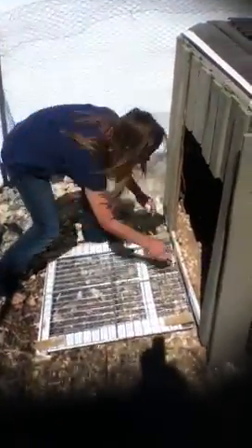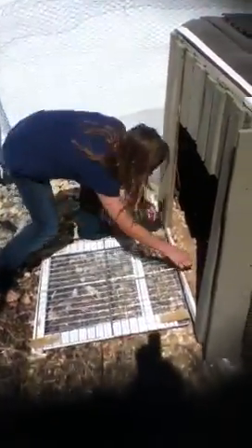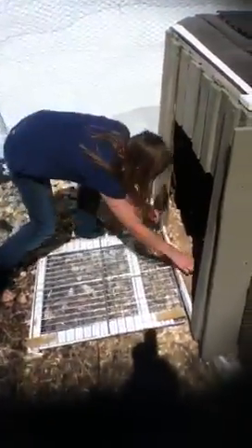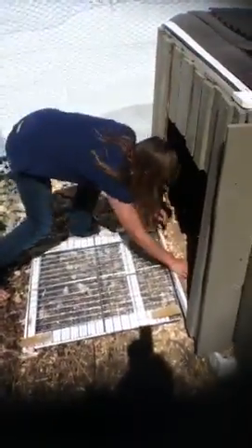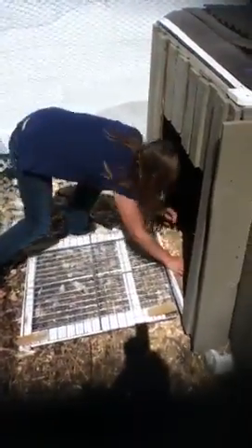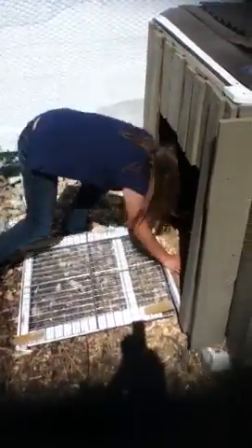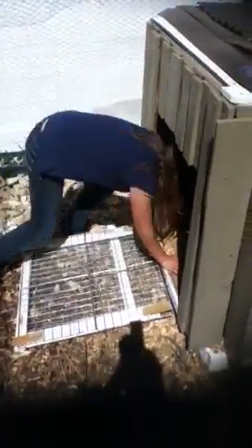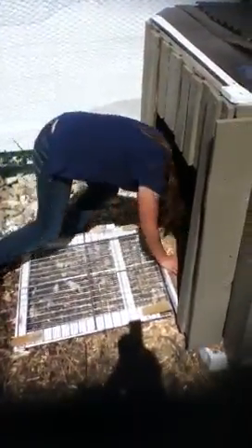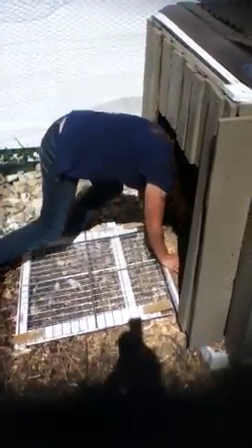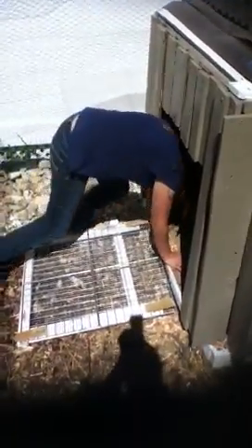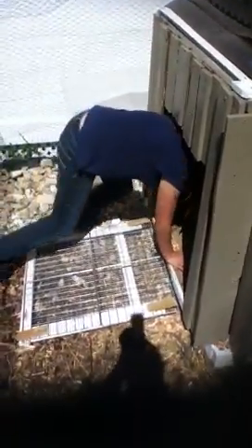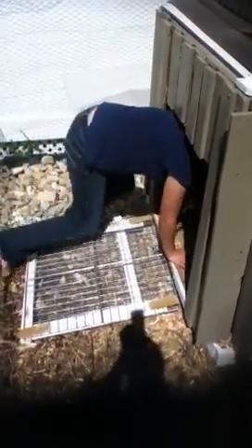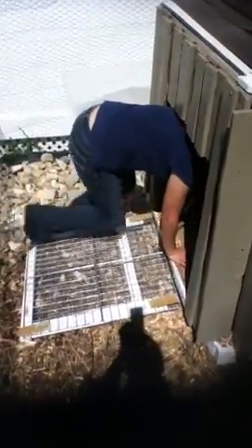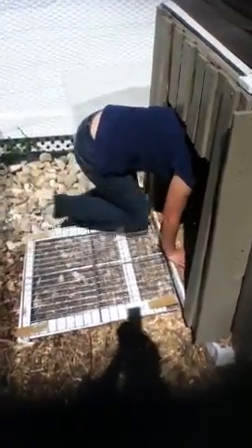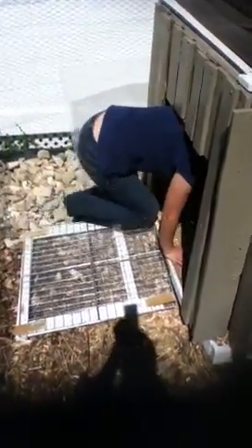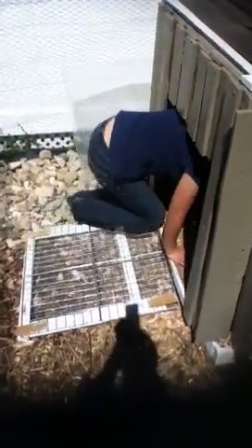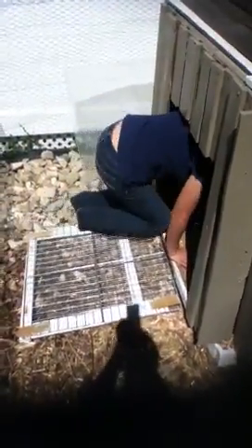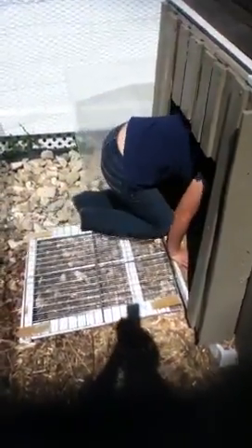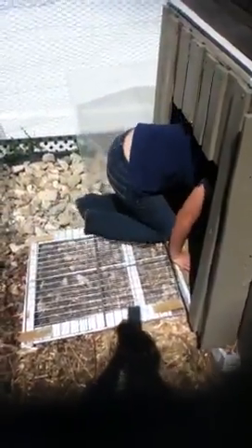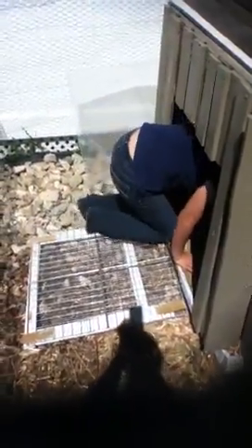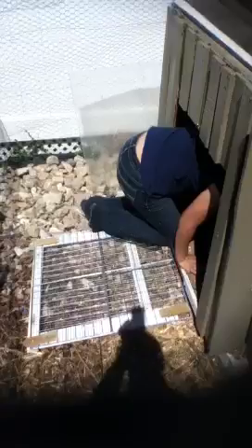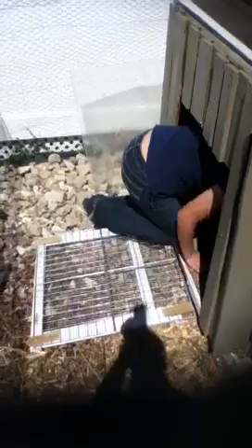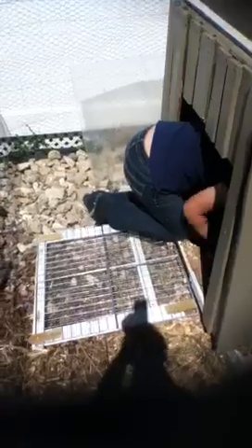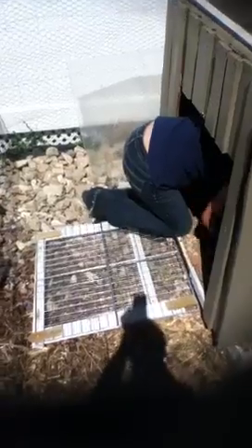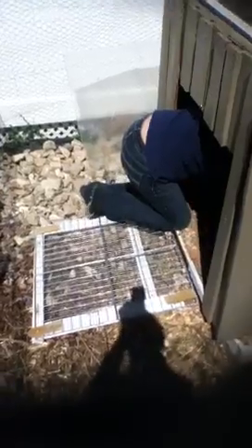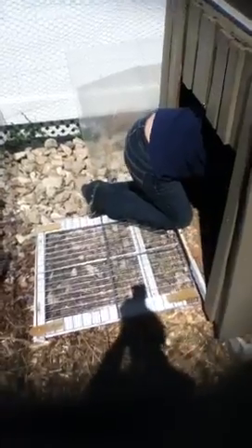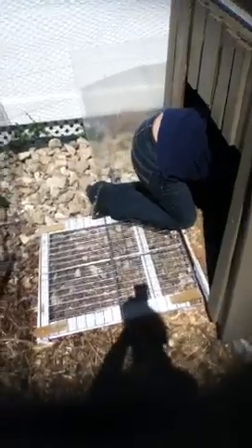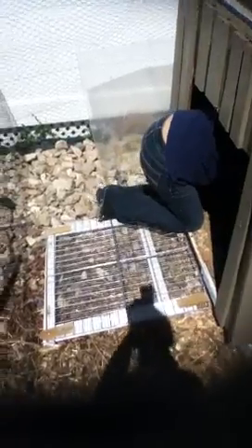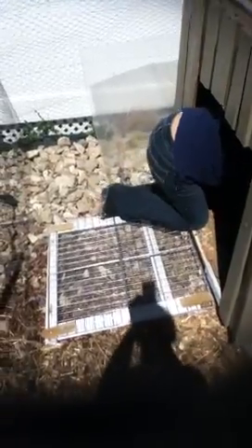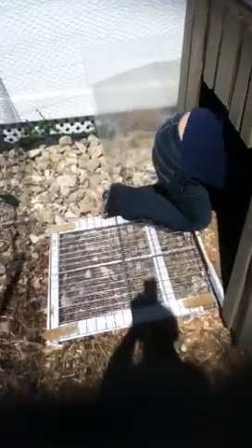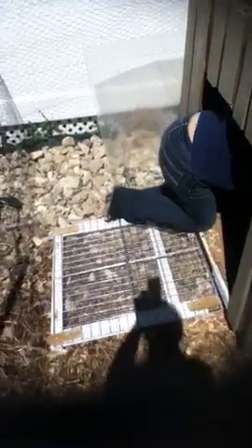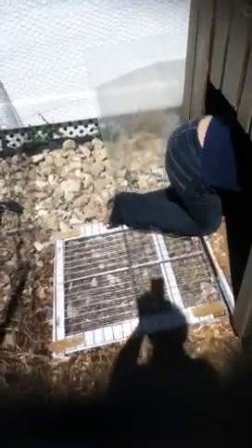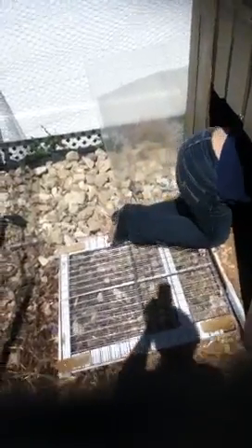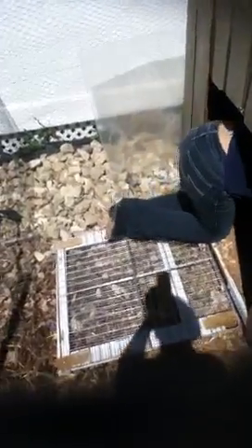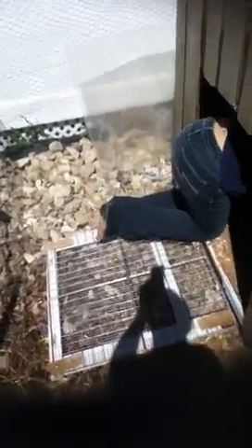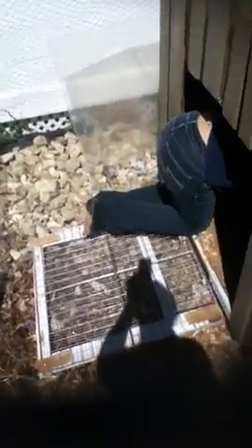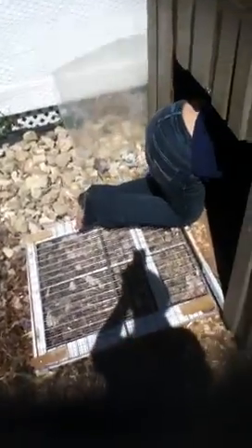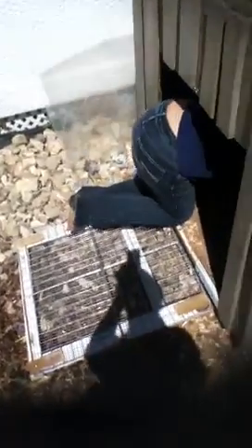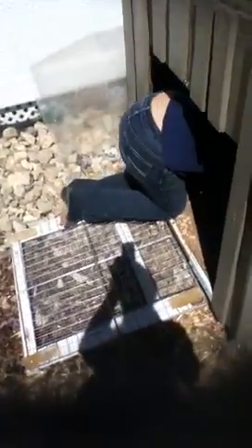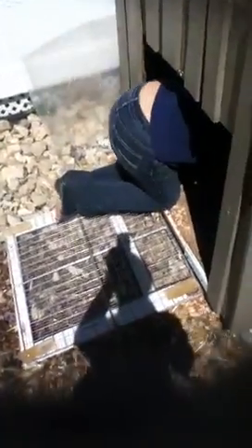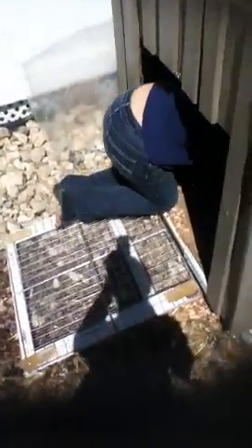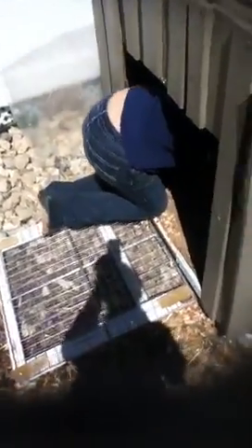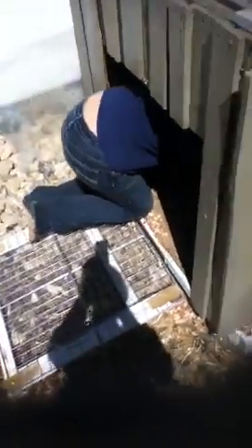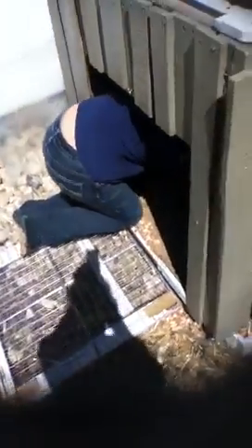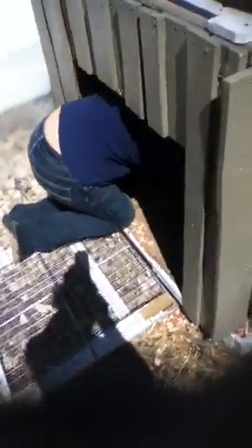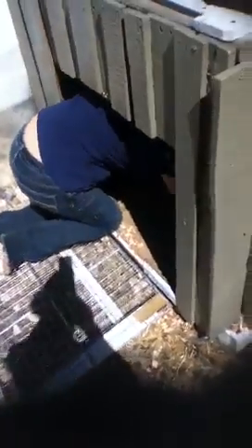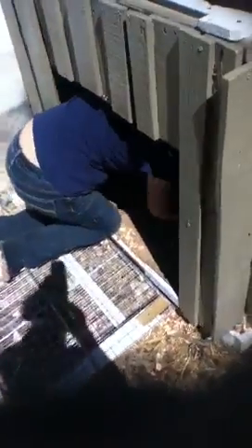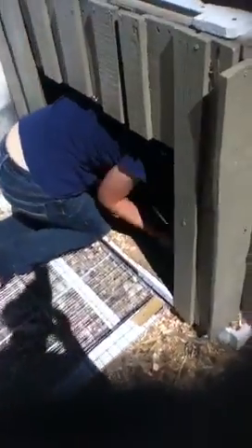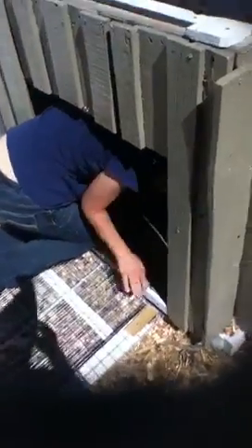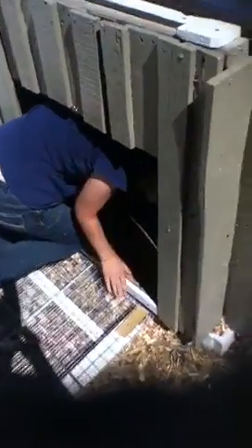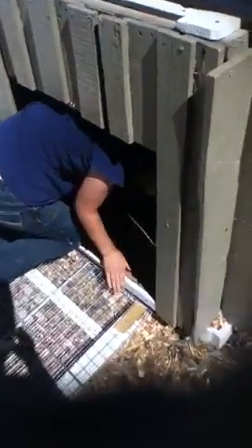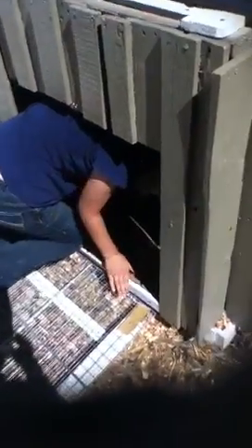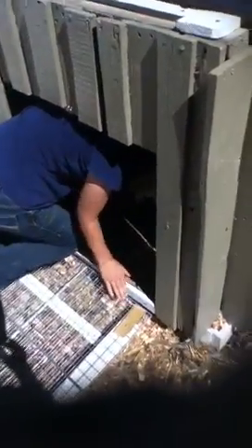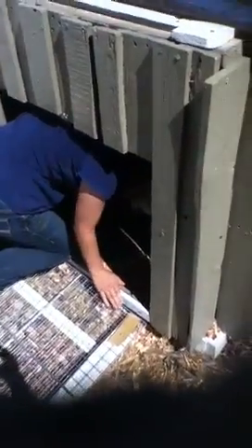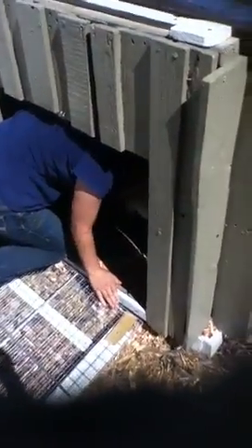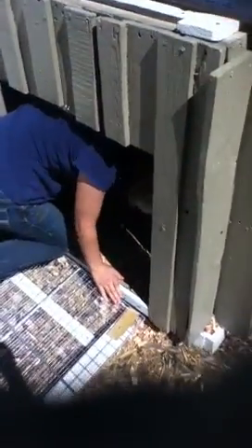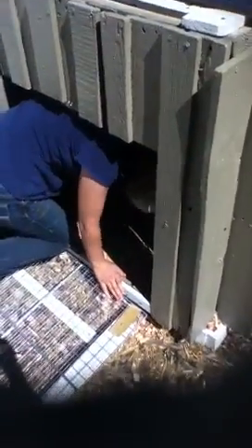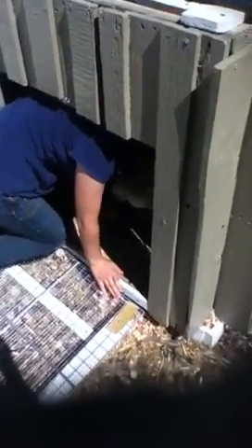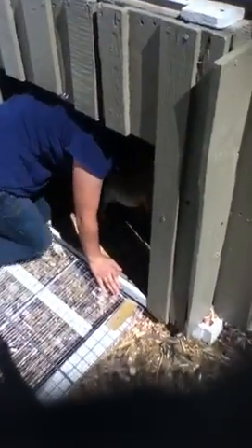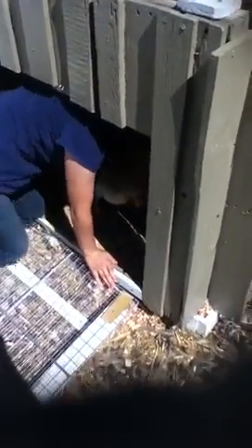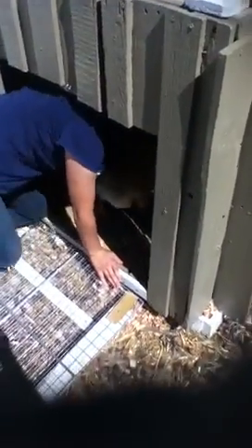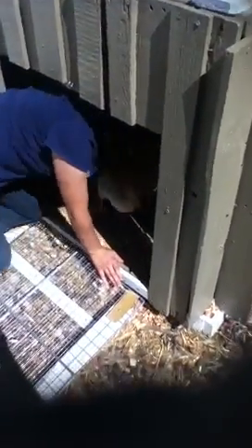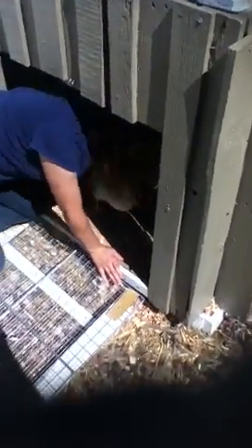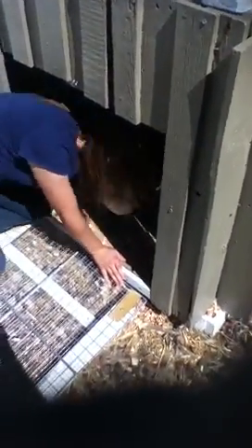We've got a little gated door that folds down so it's a little ramp so they can climb up it.